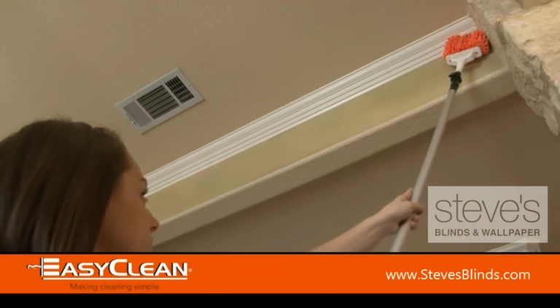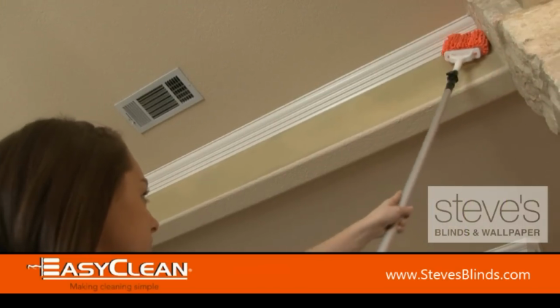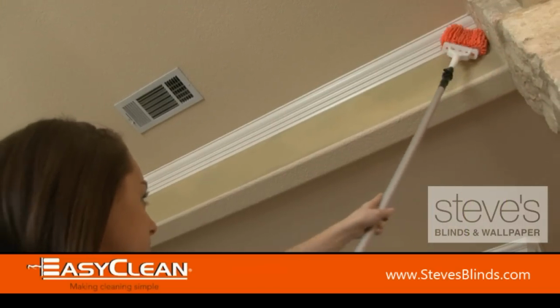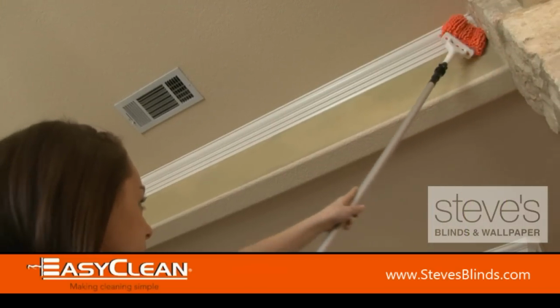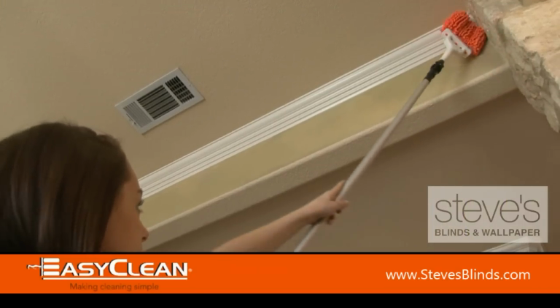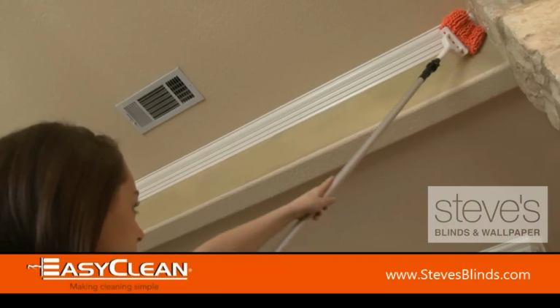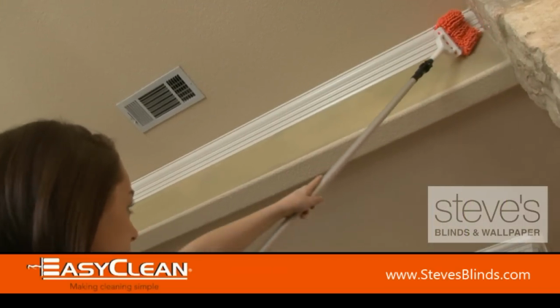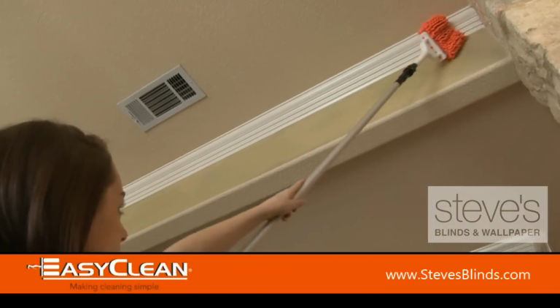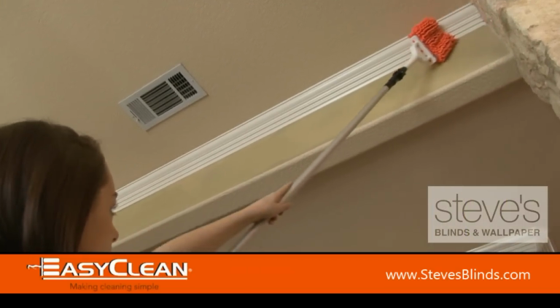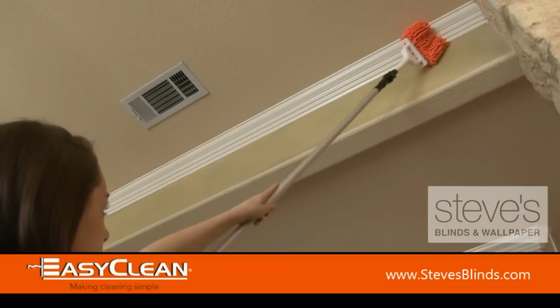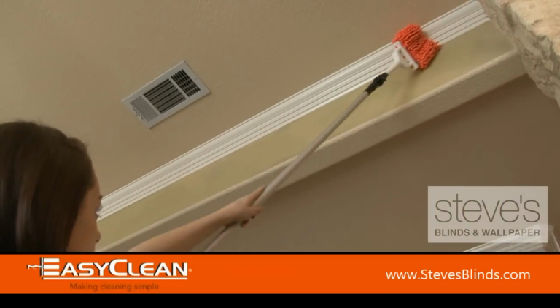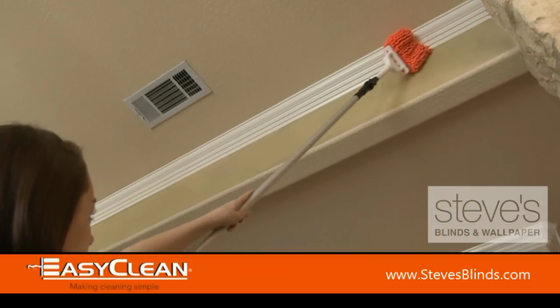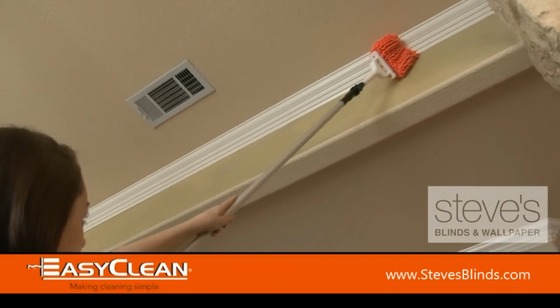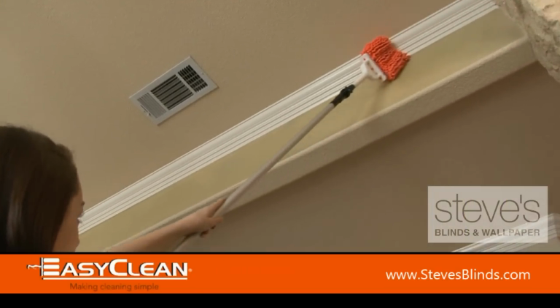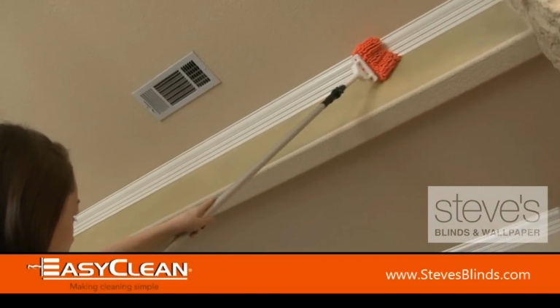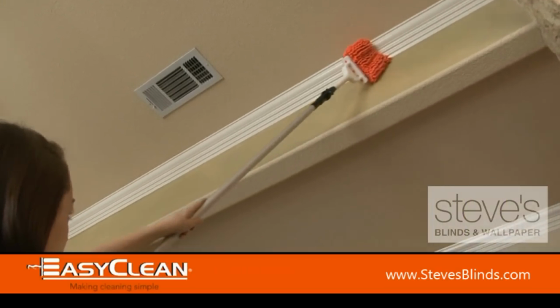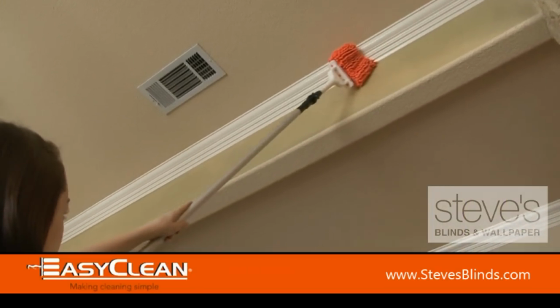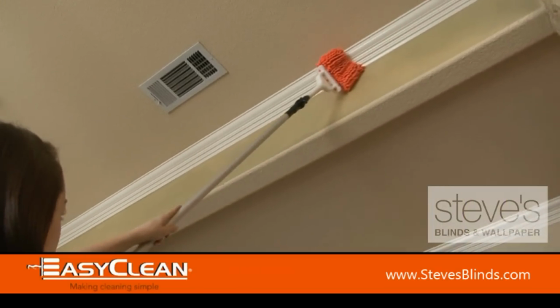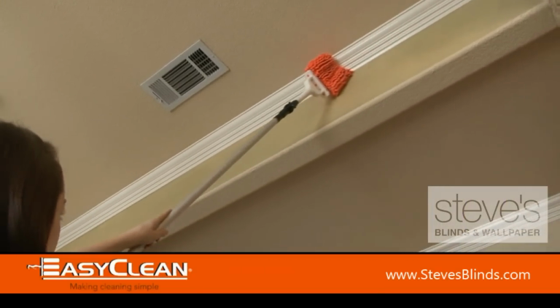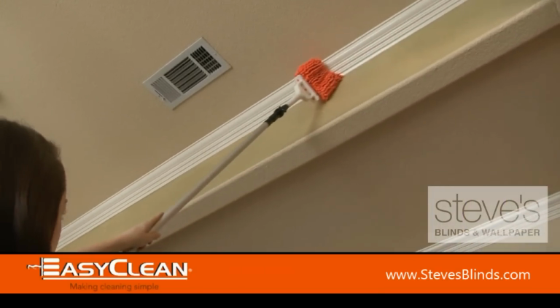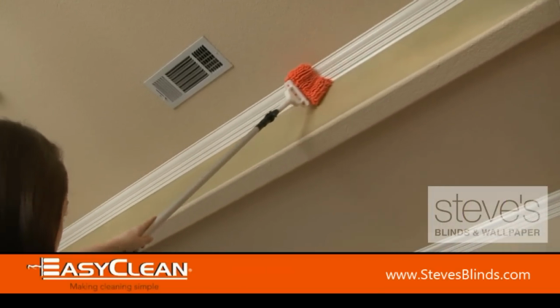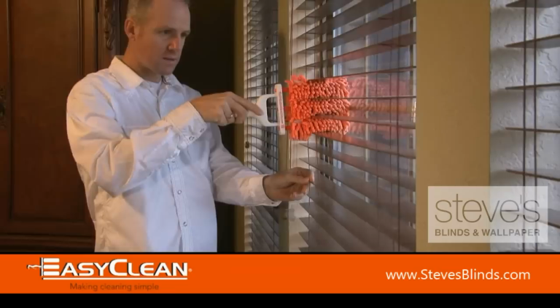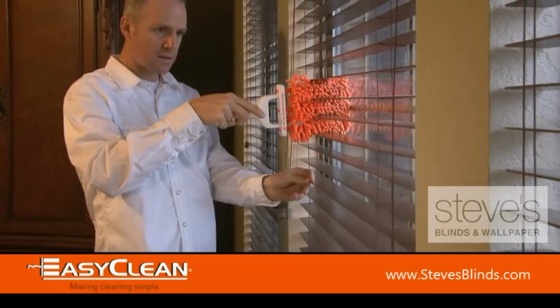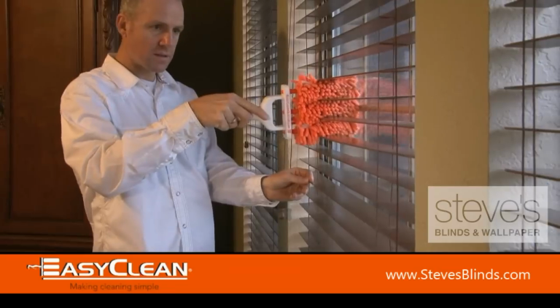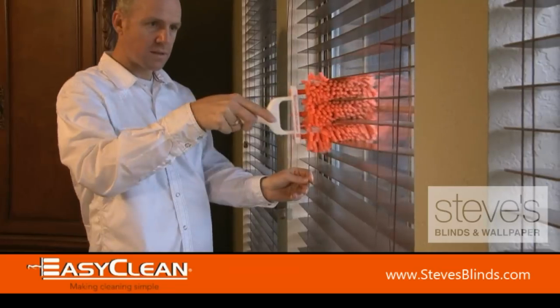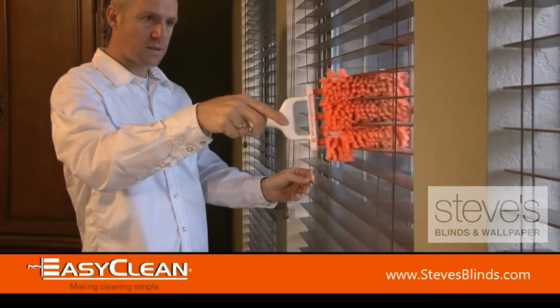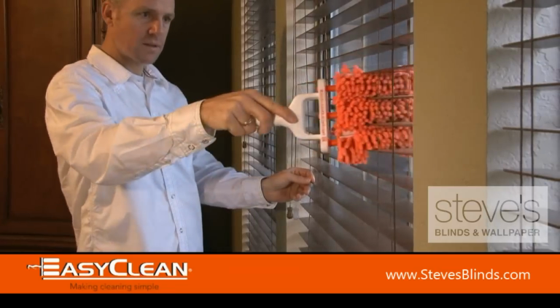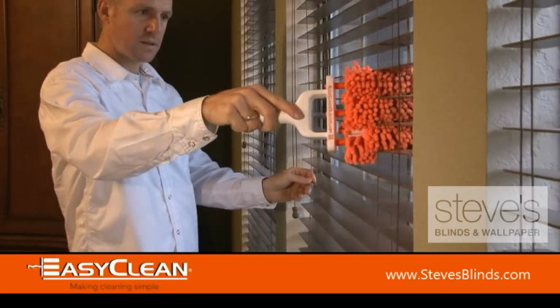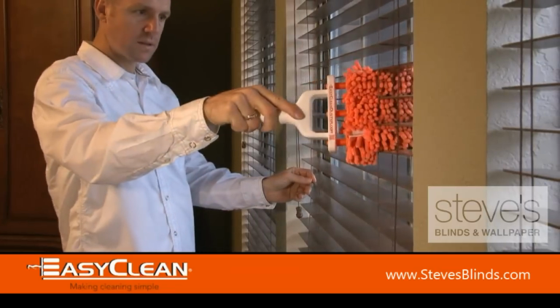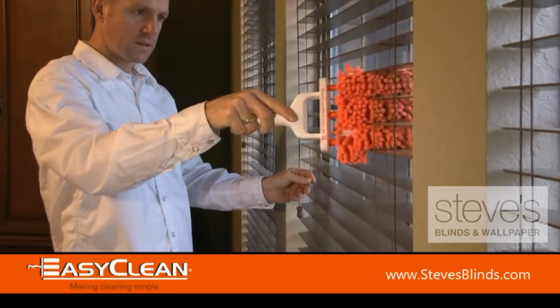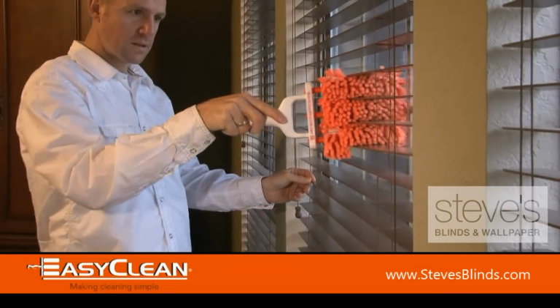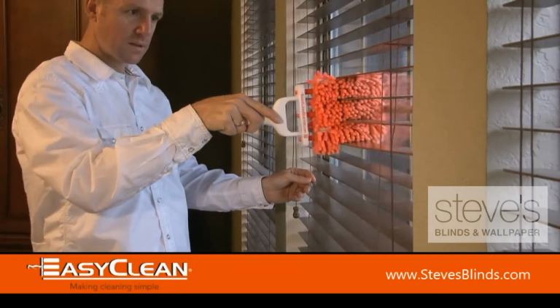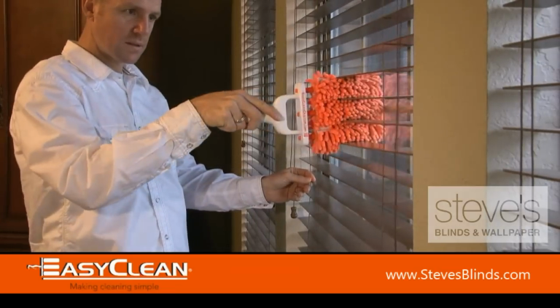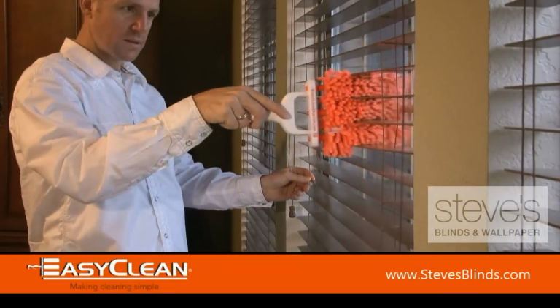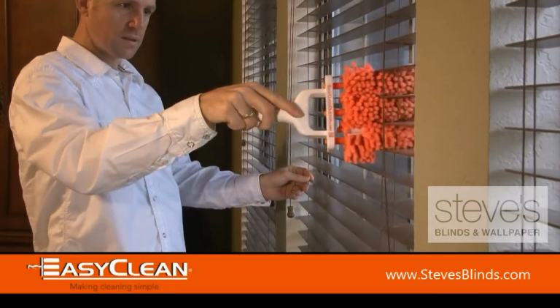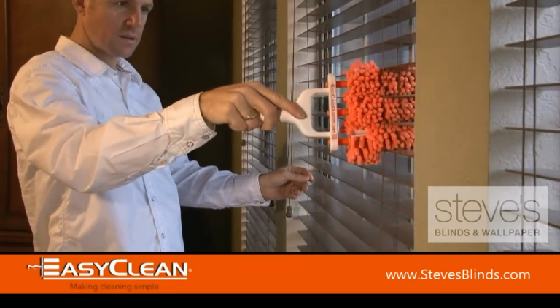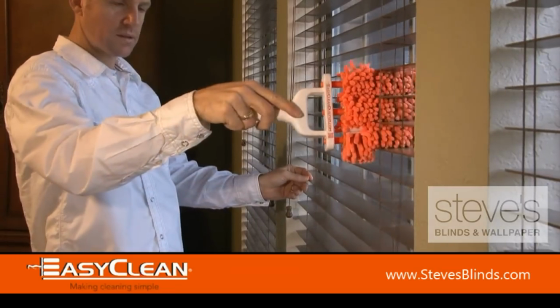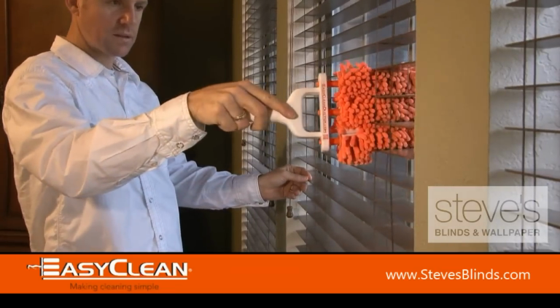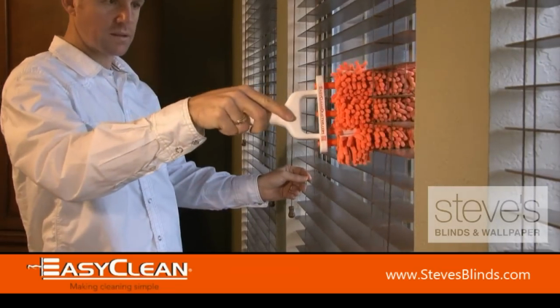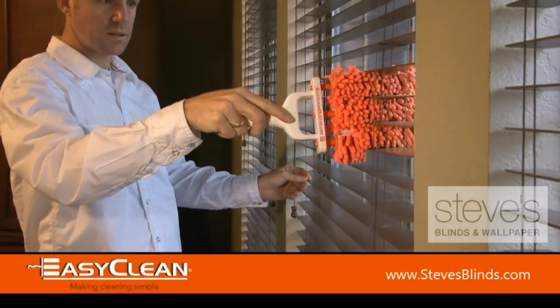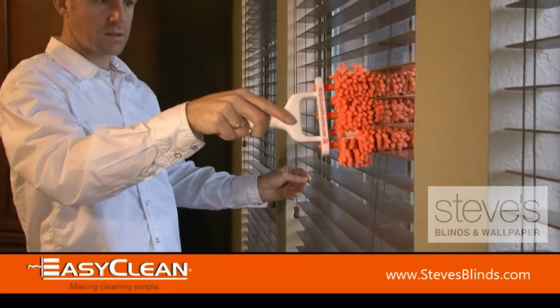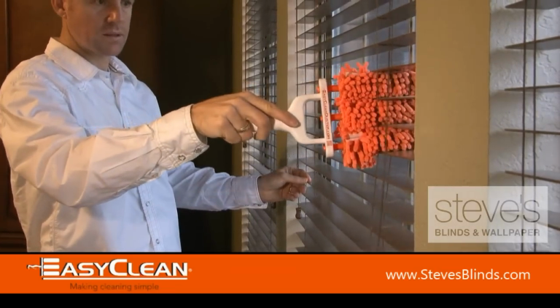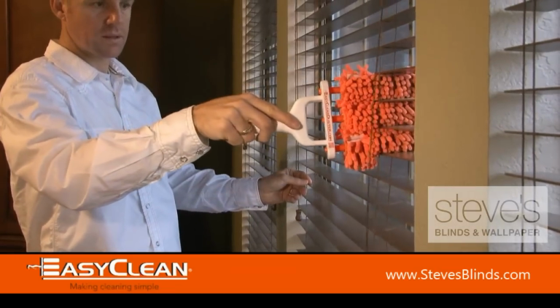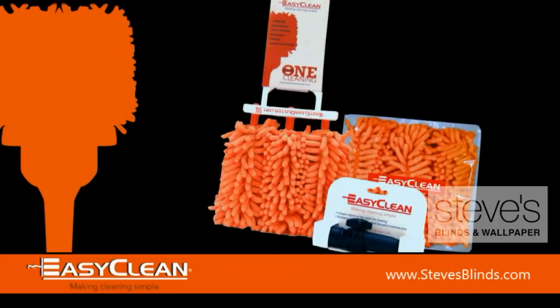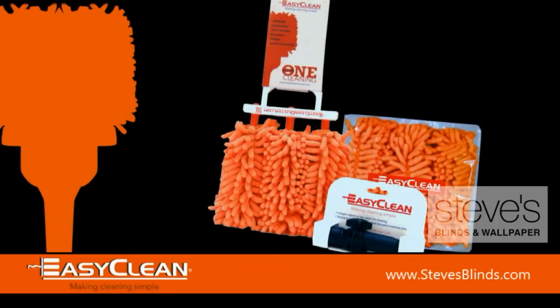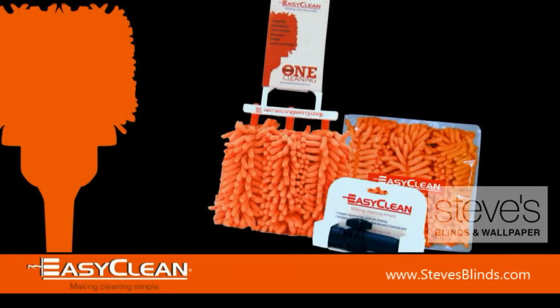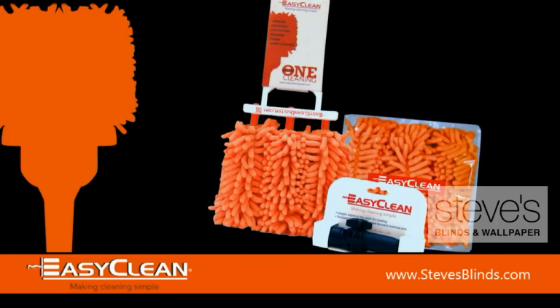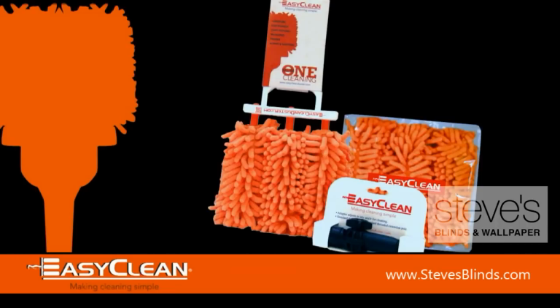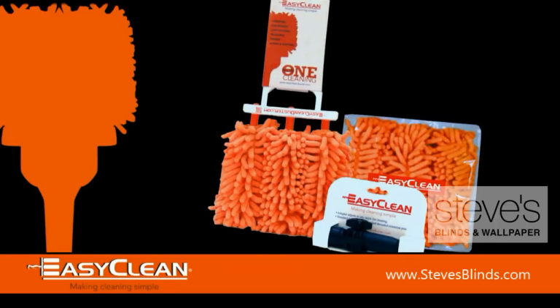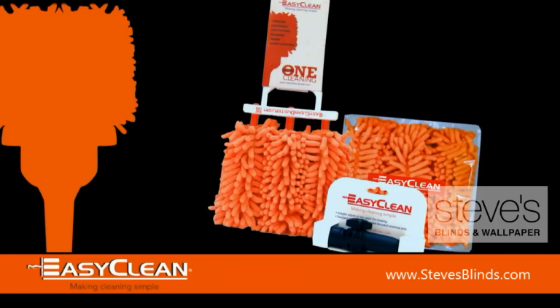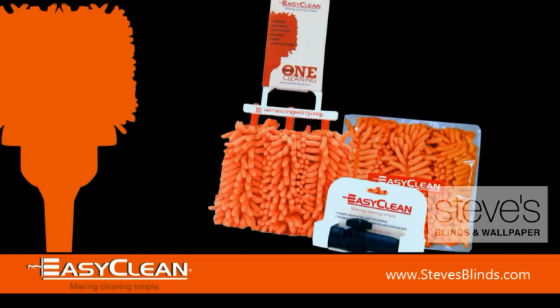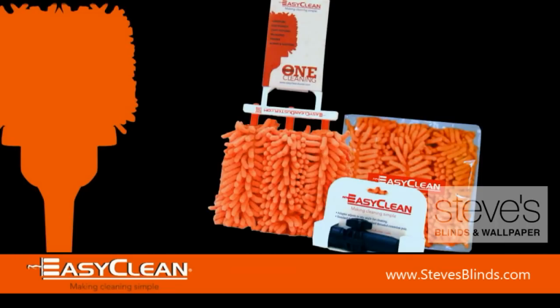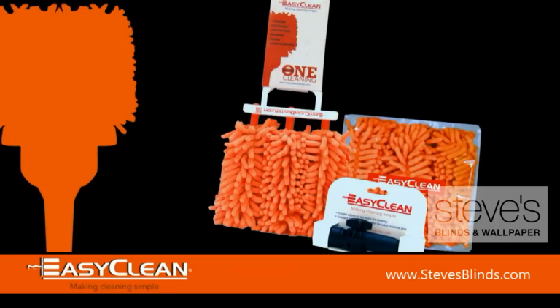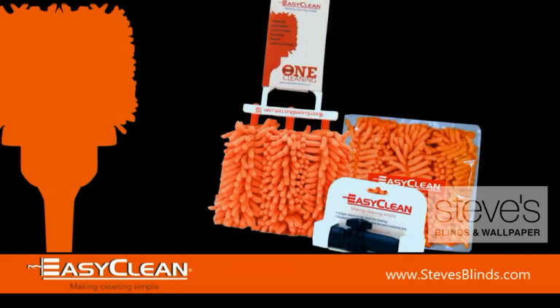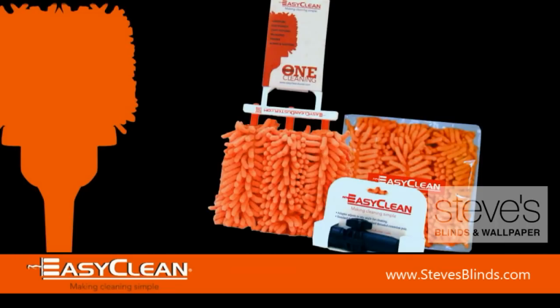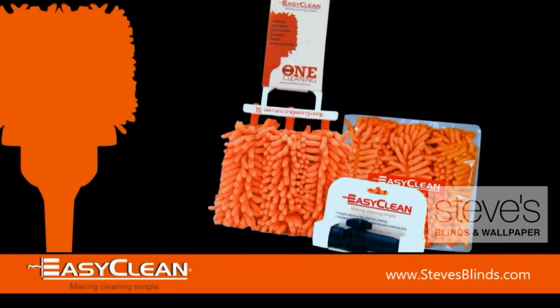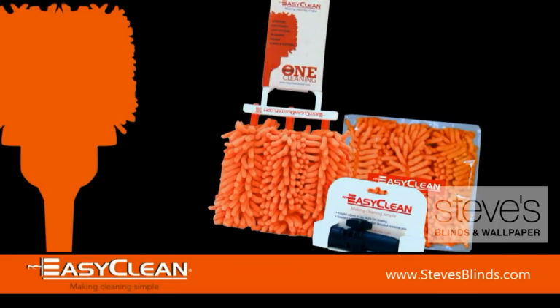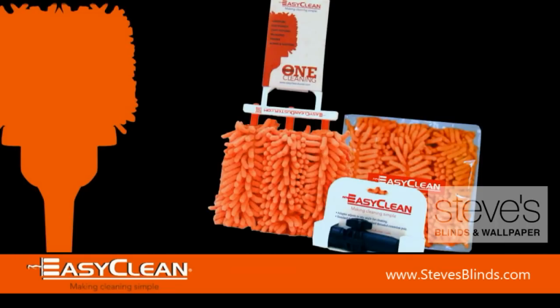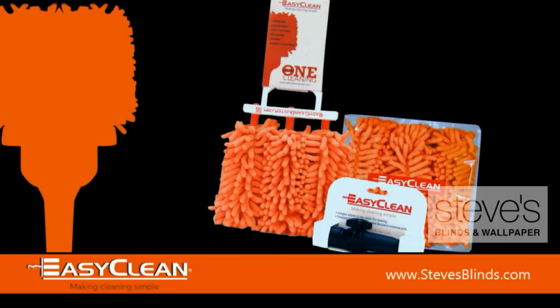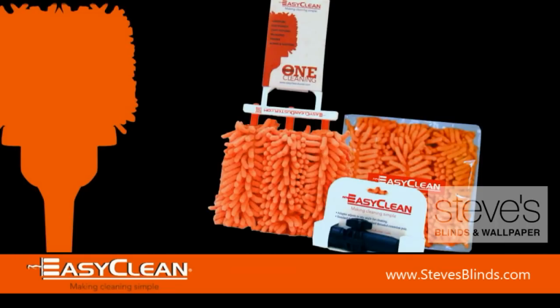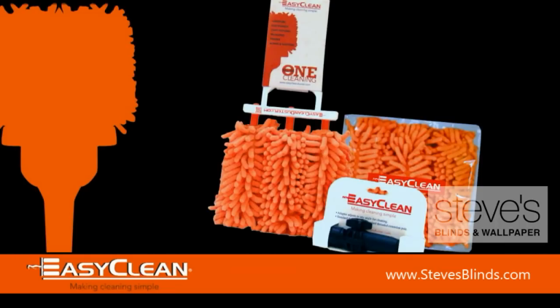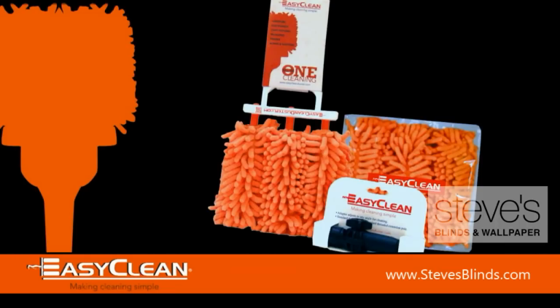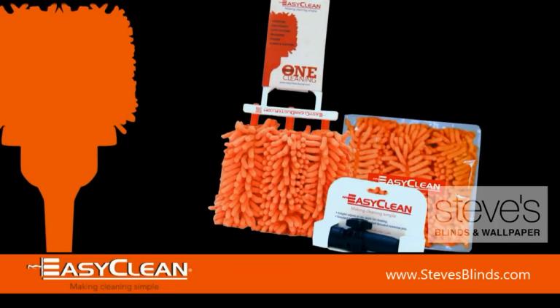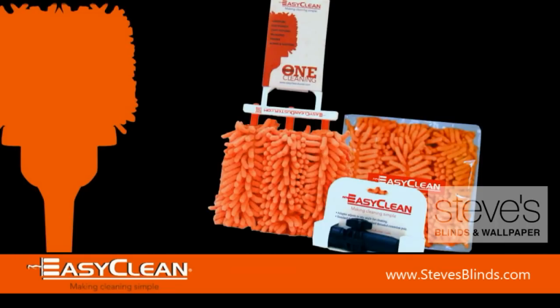Clean smarter. Make your blind cleaning easier by investing in the EasyClean Duster.